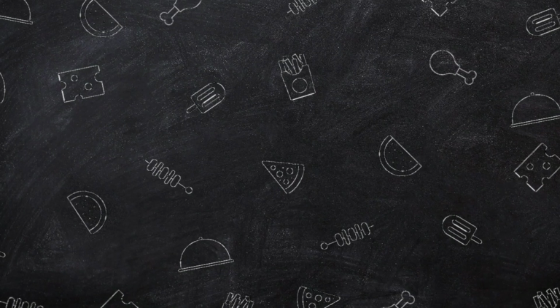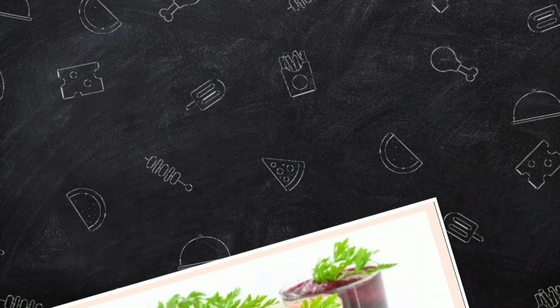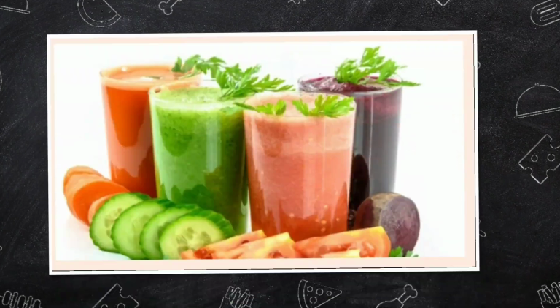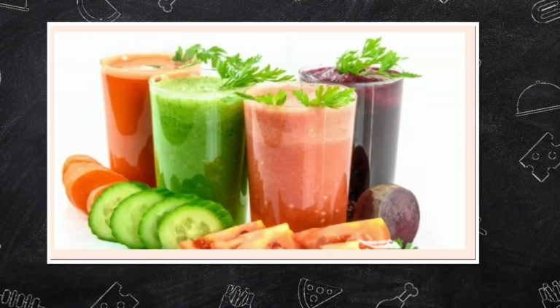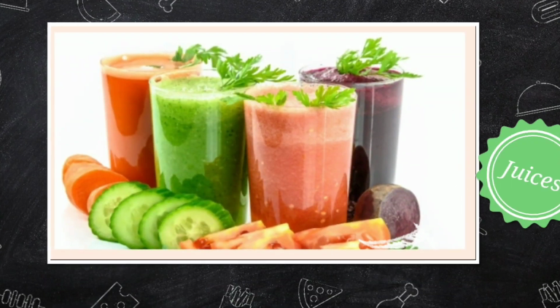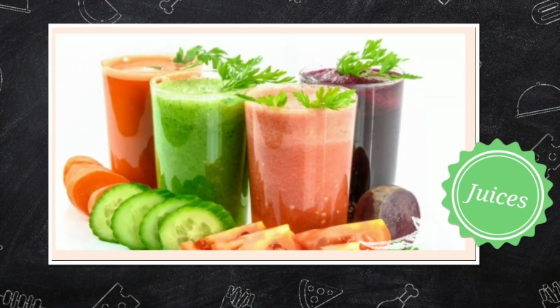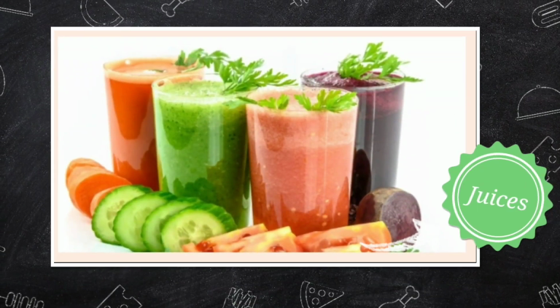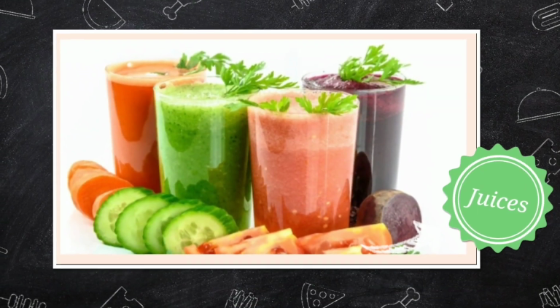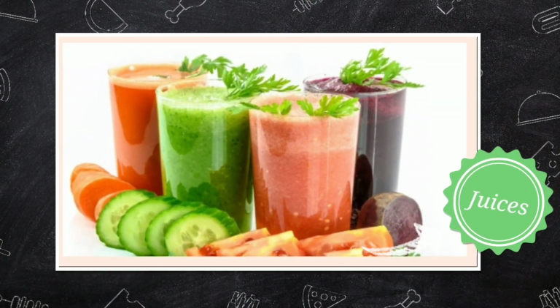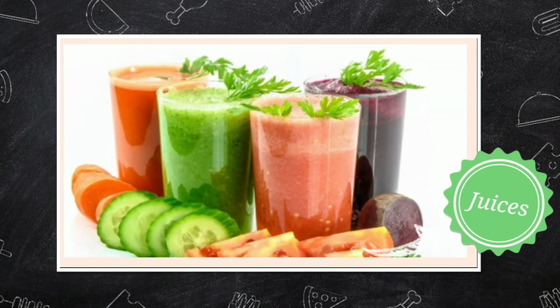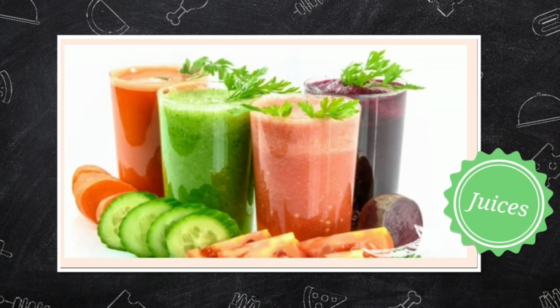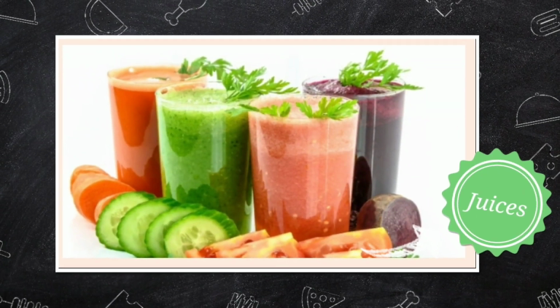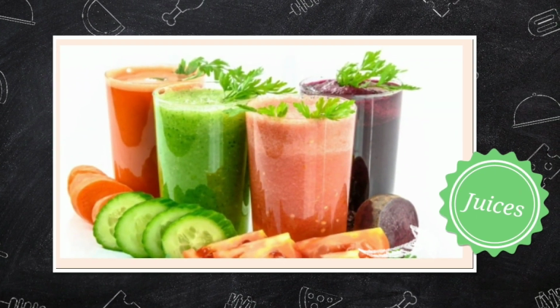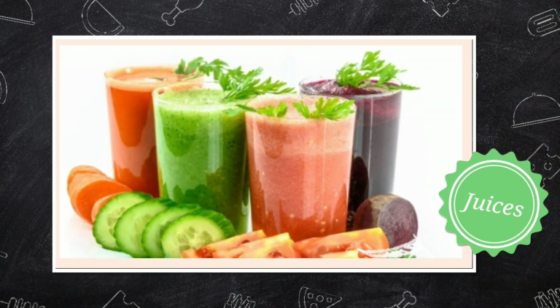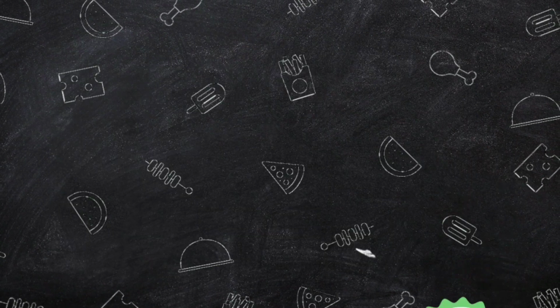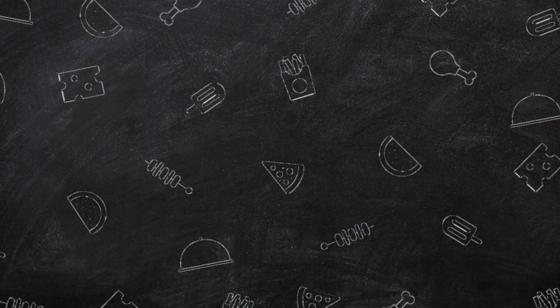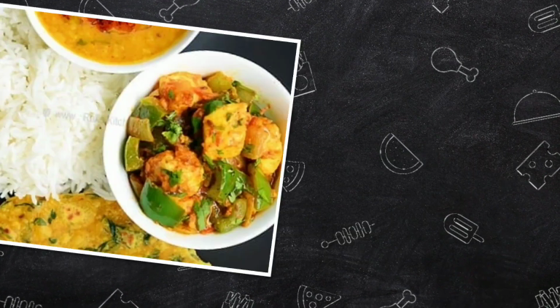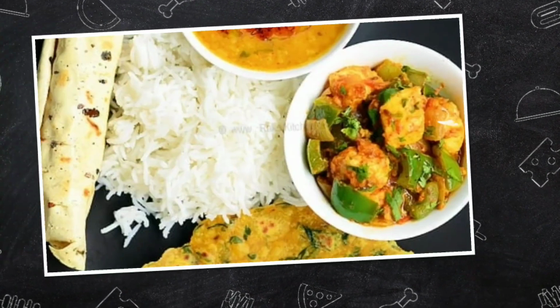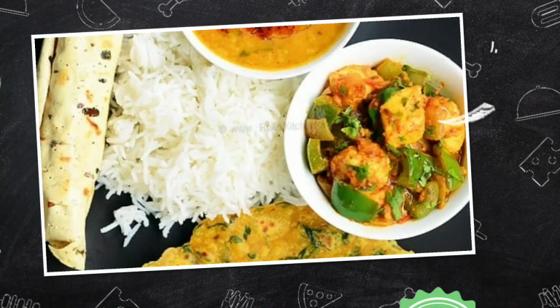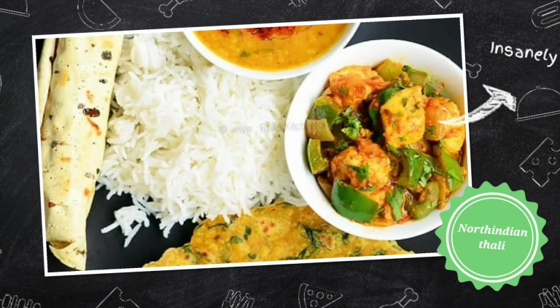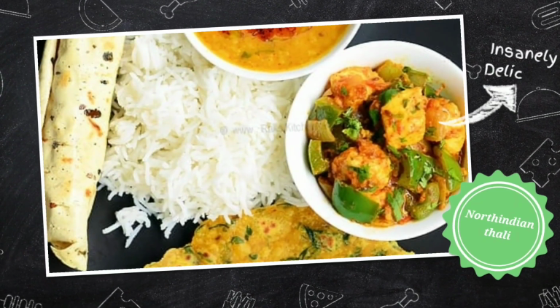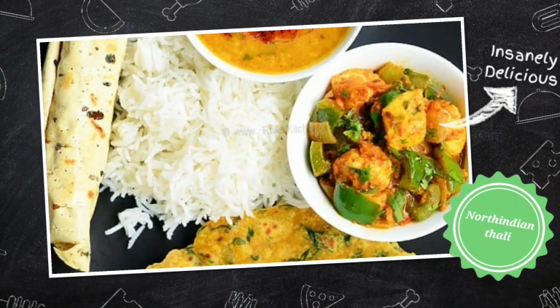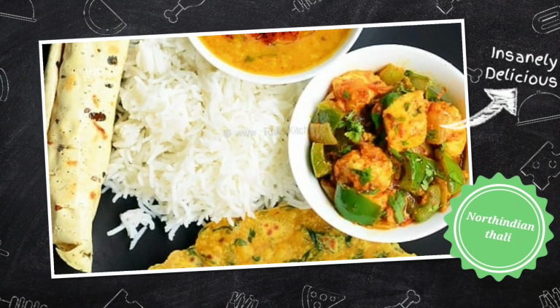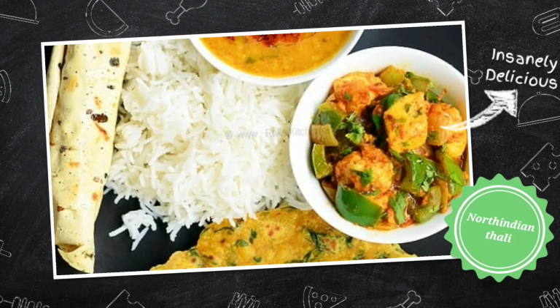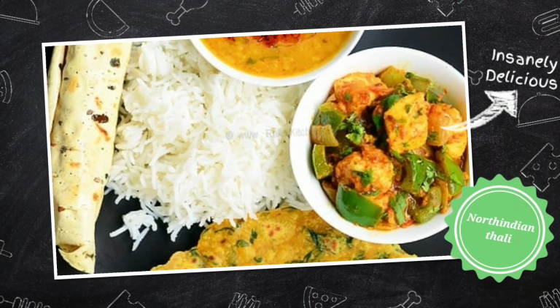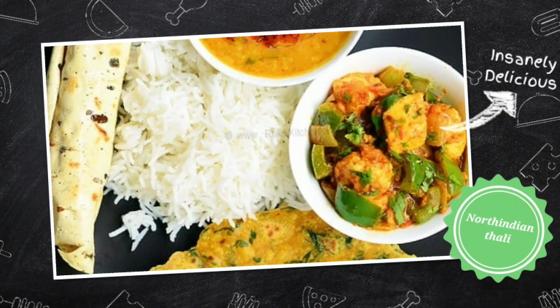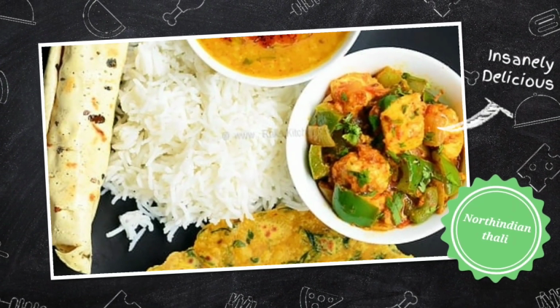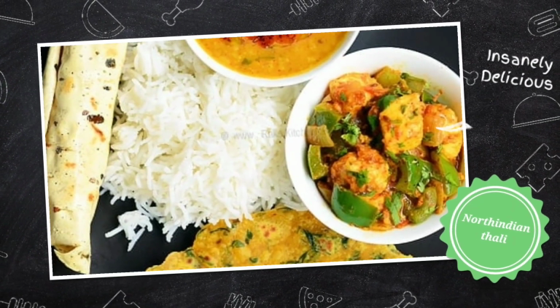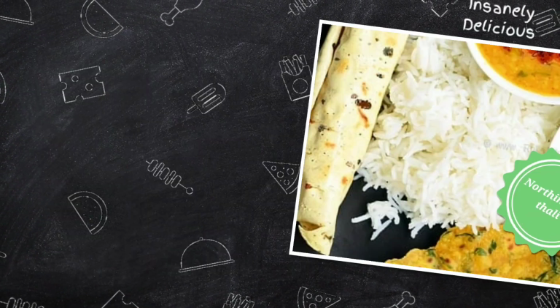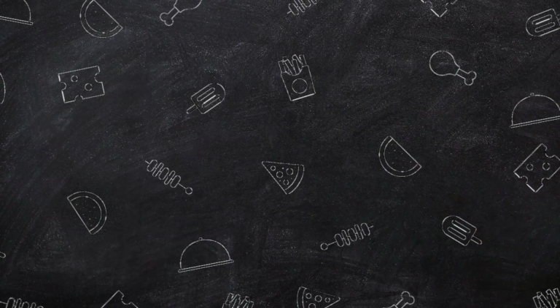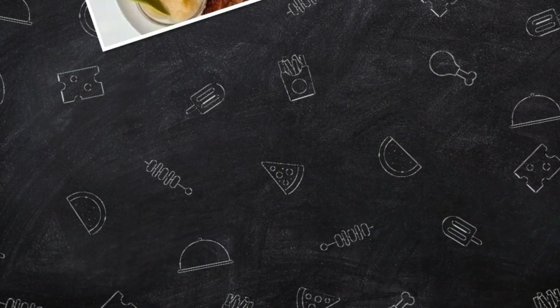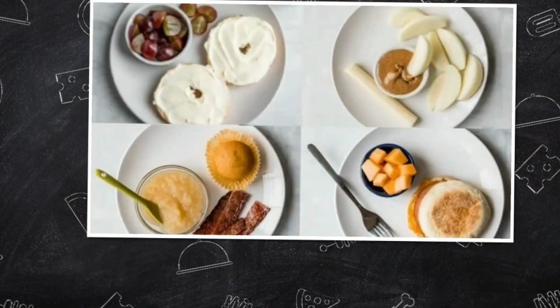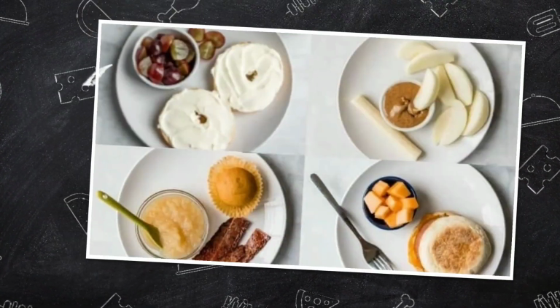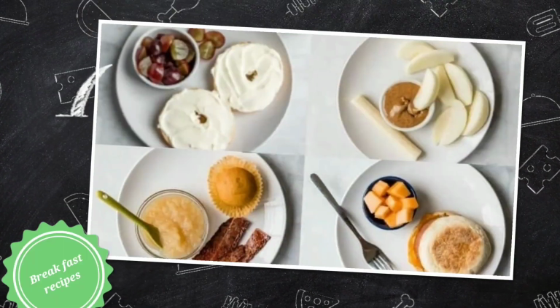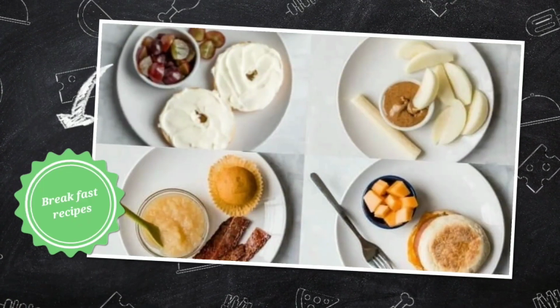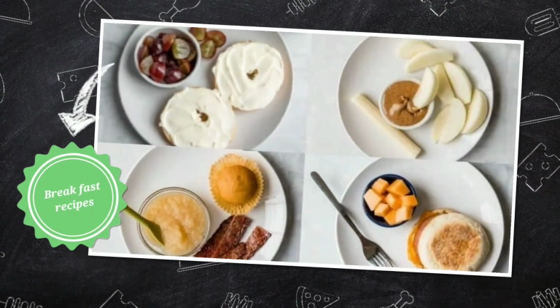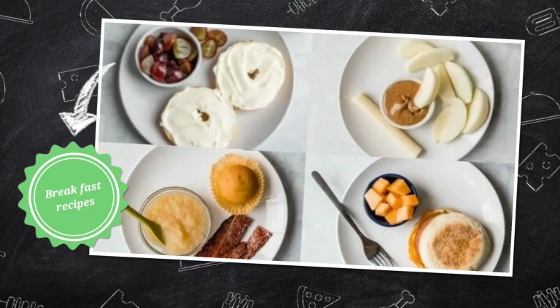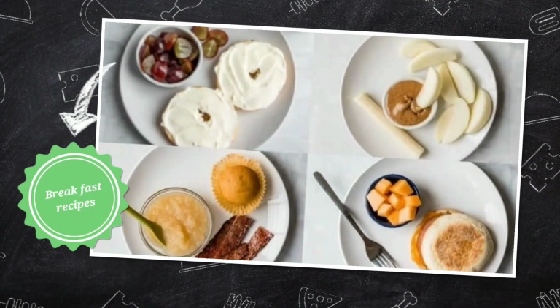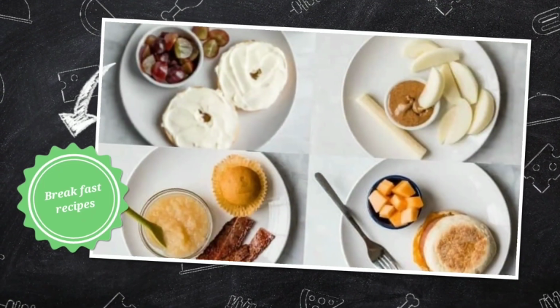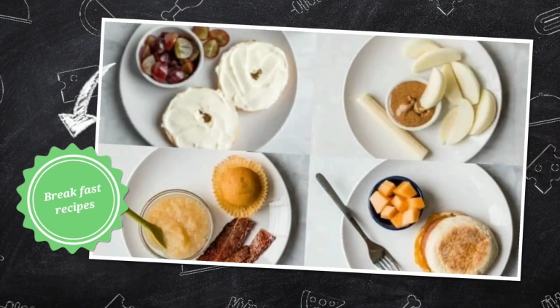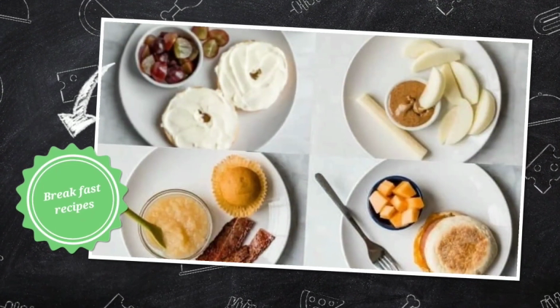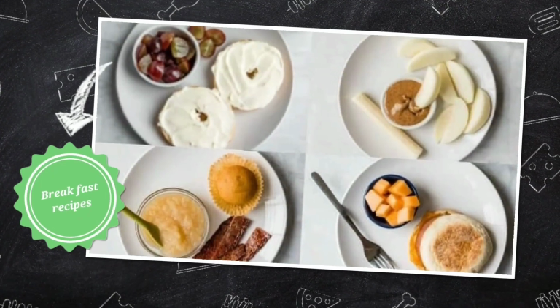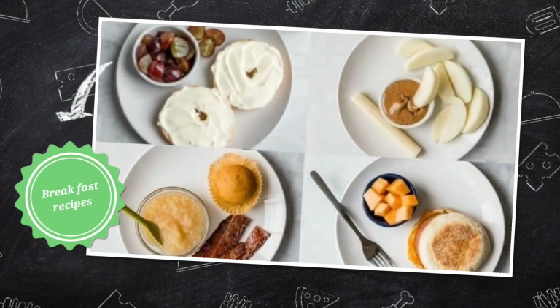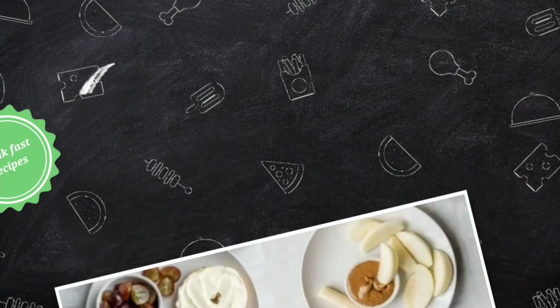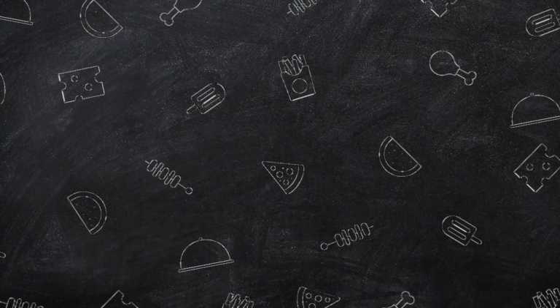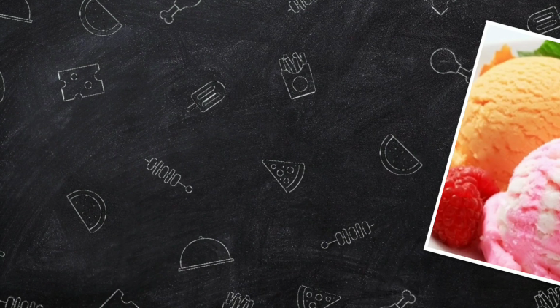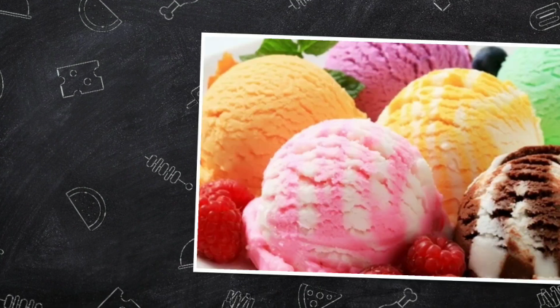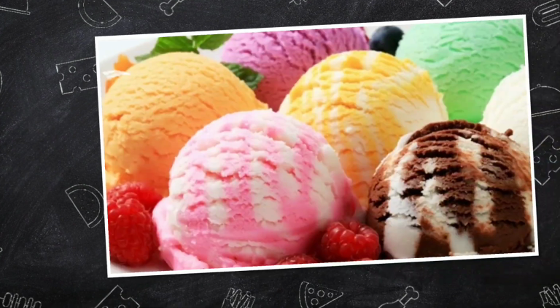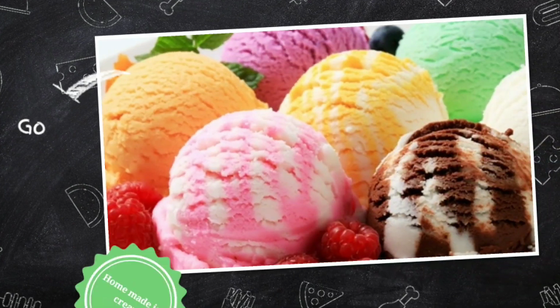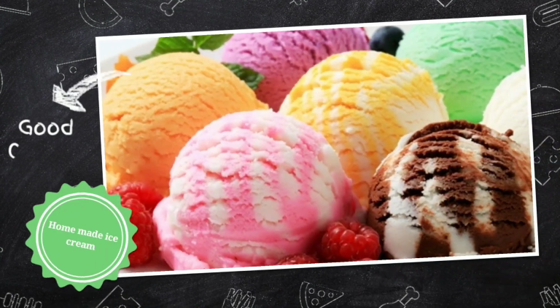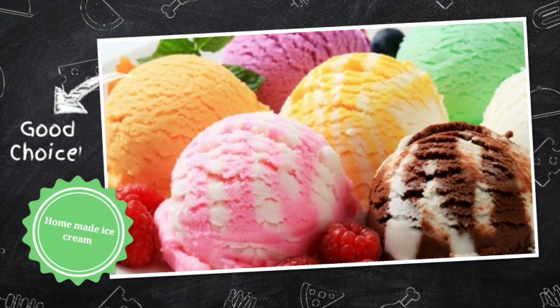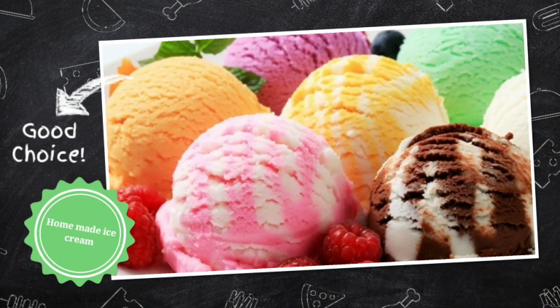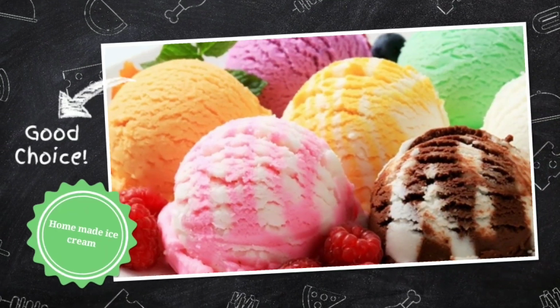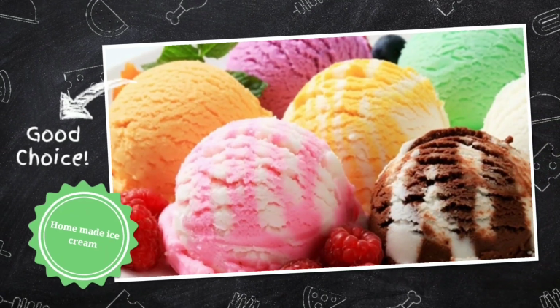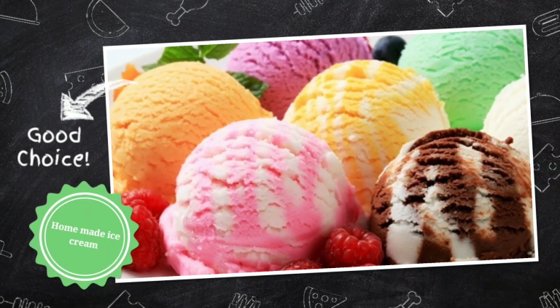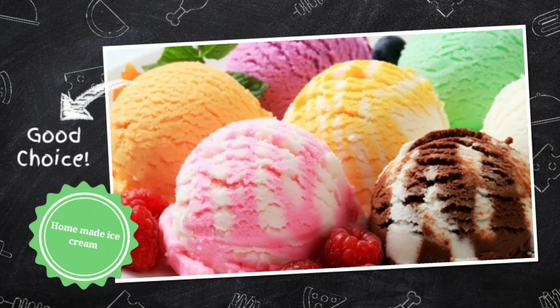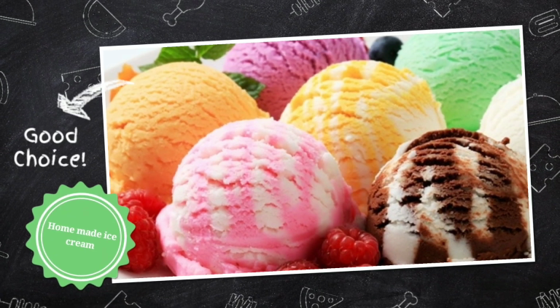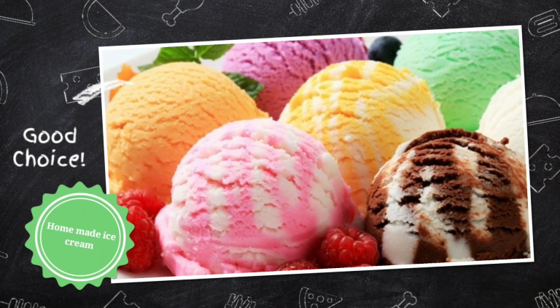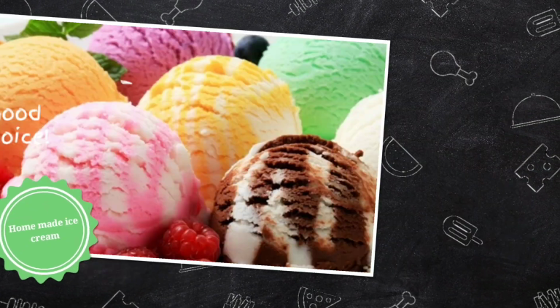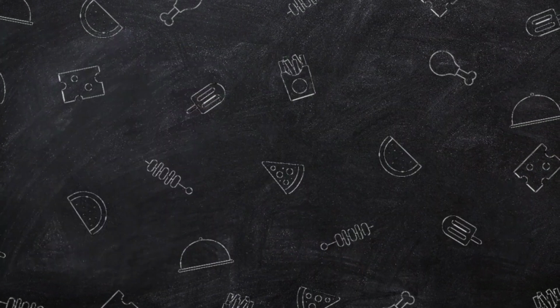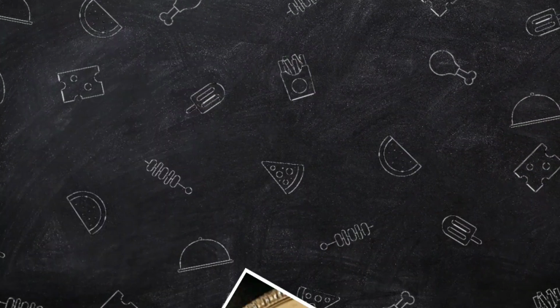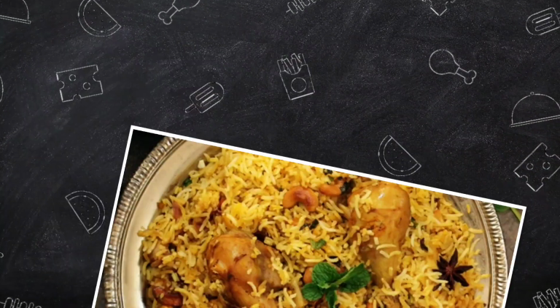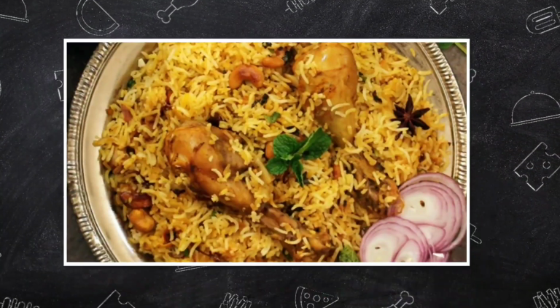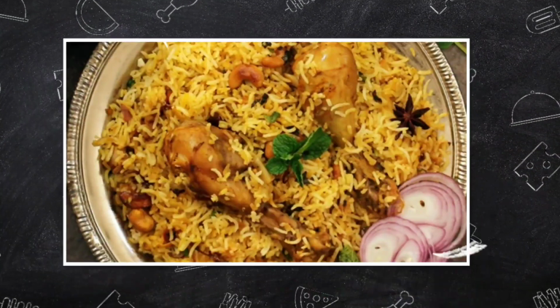Hello Friends! Welcome to ME Classics. I am Priyashishinkar. This tasty recipe is Bread Pizza.